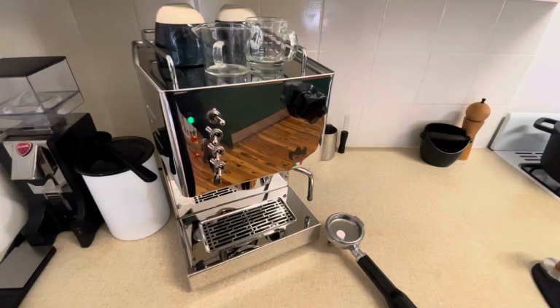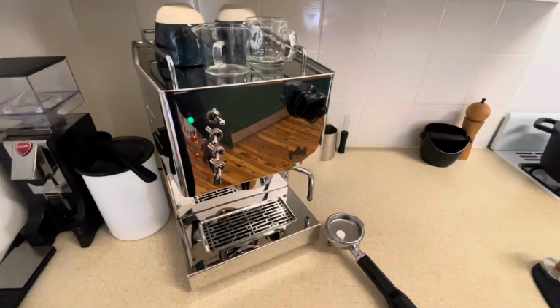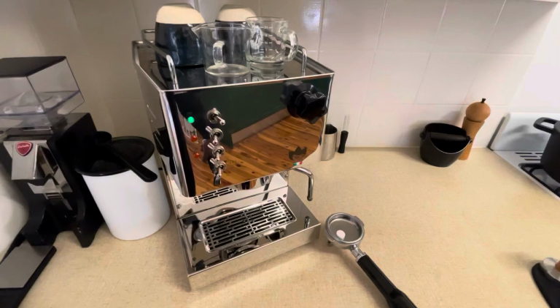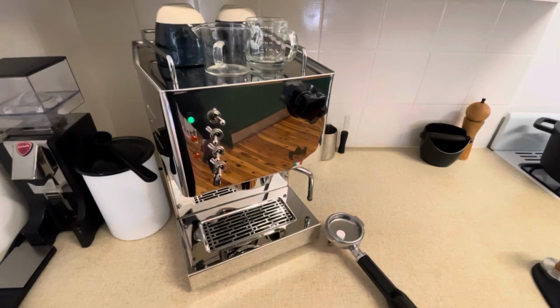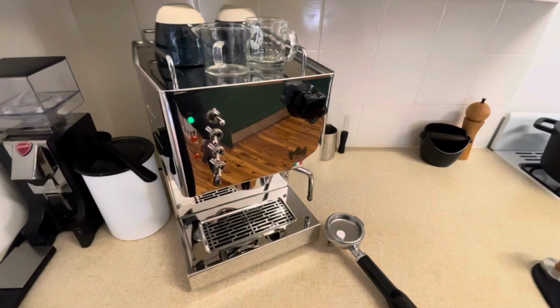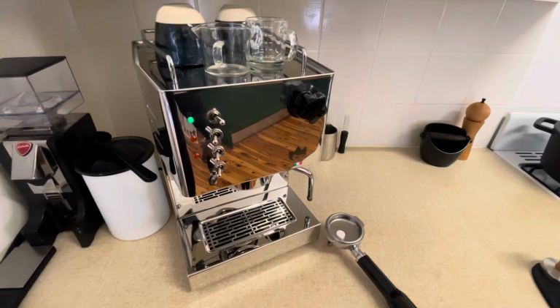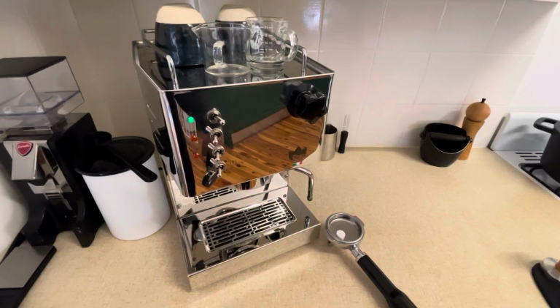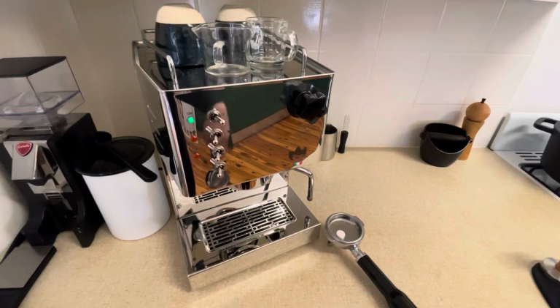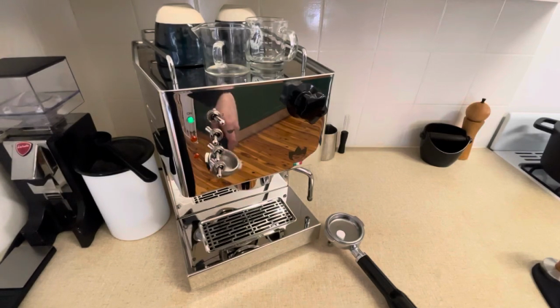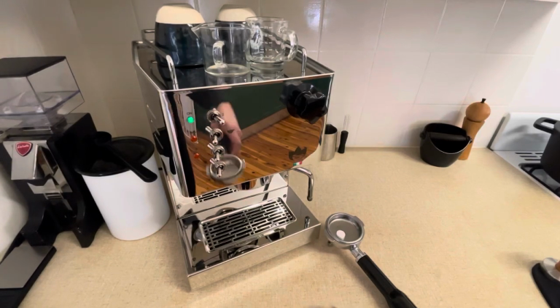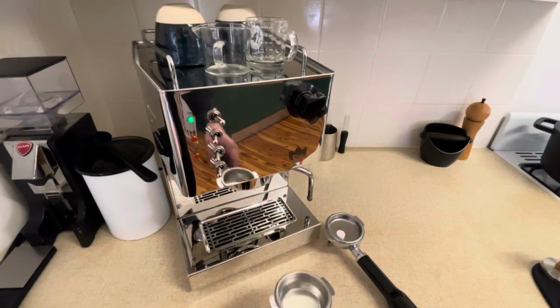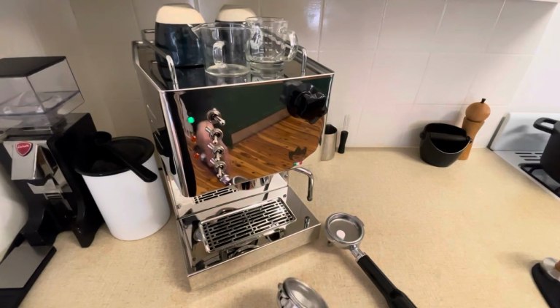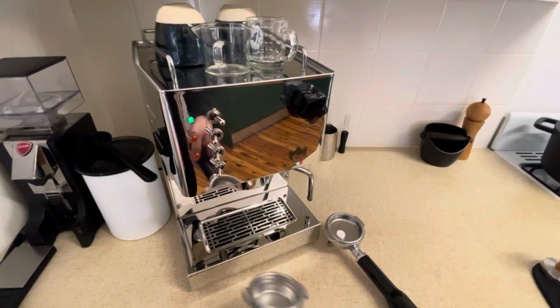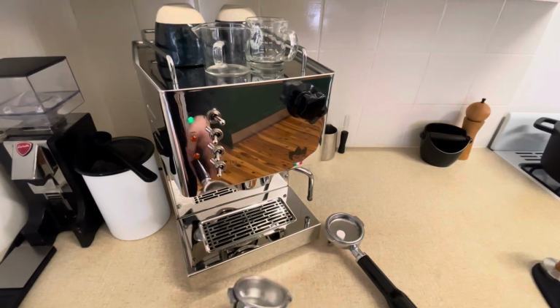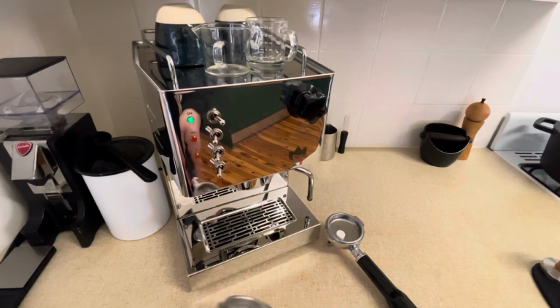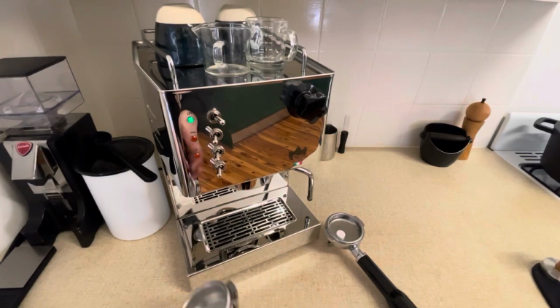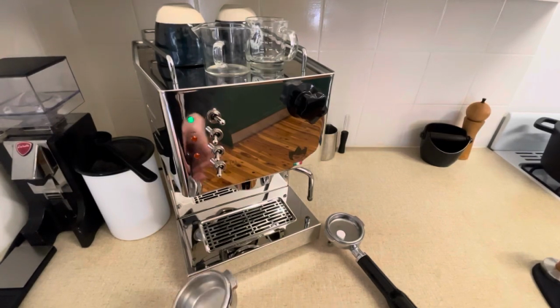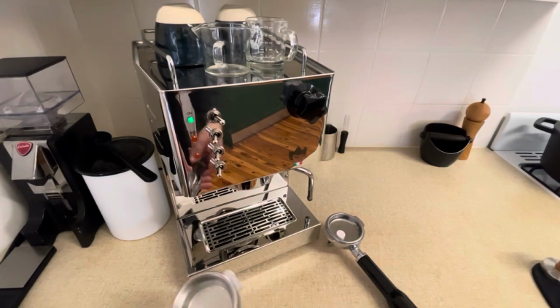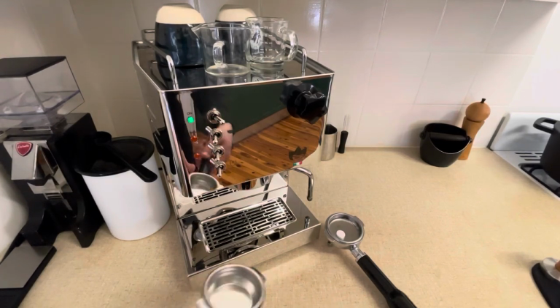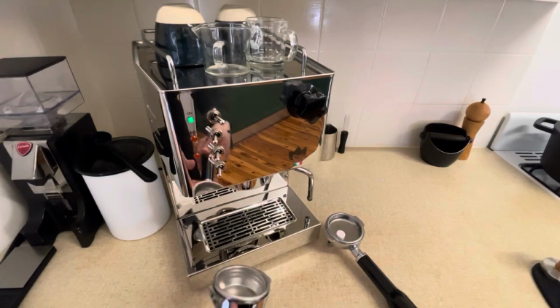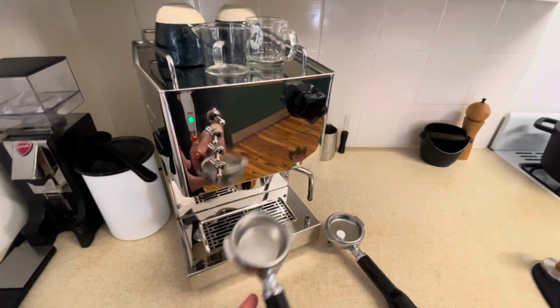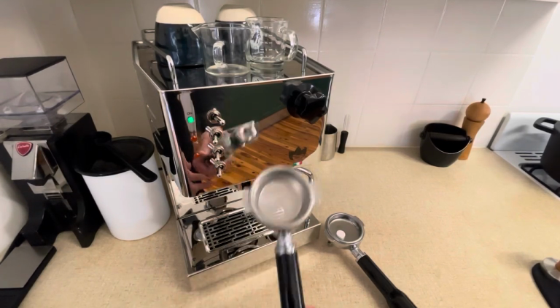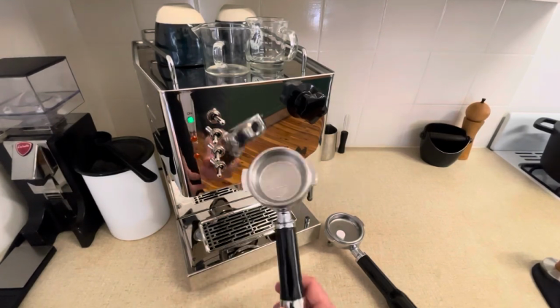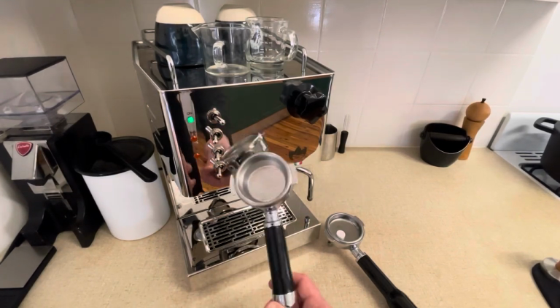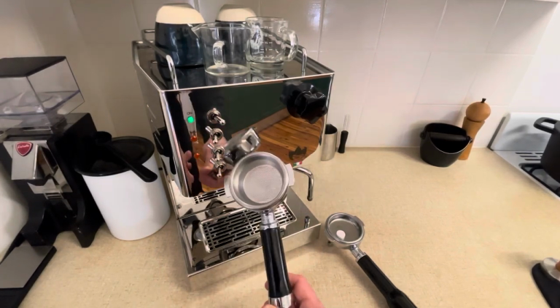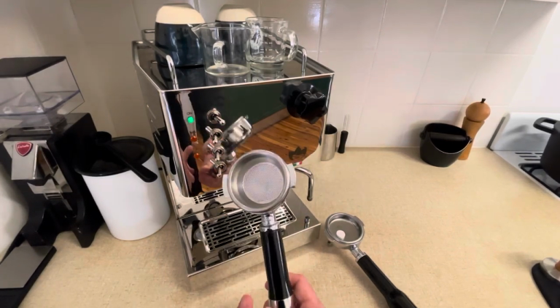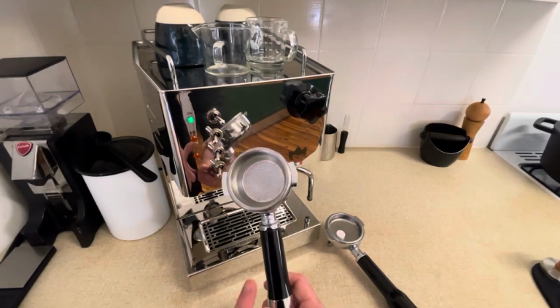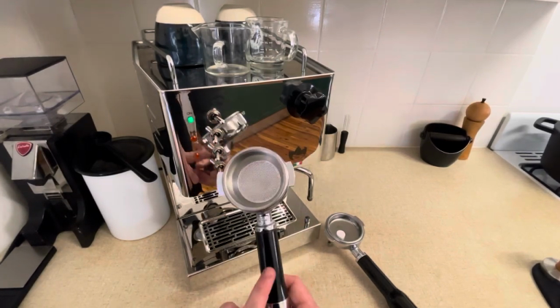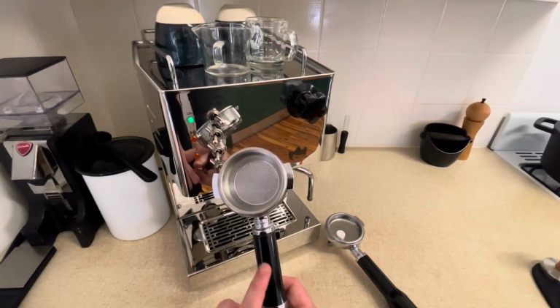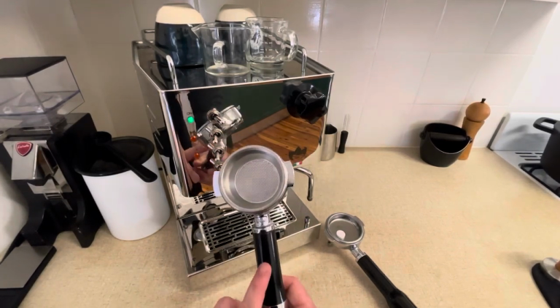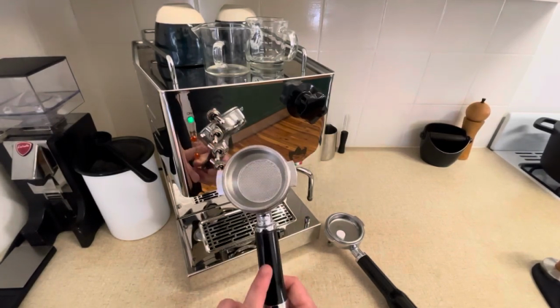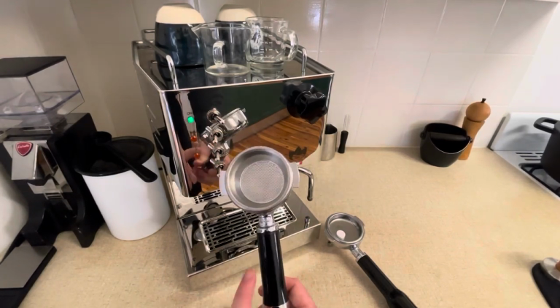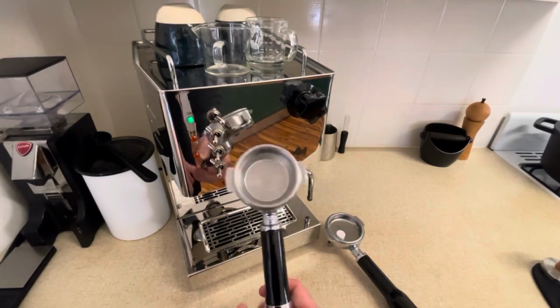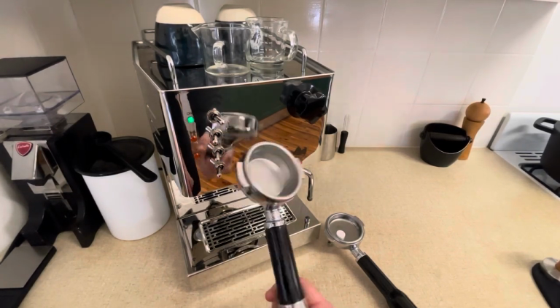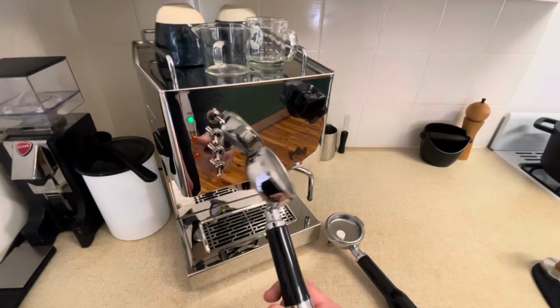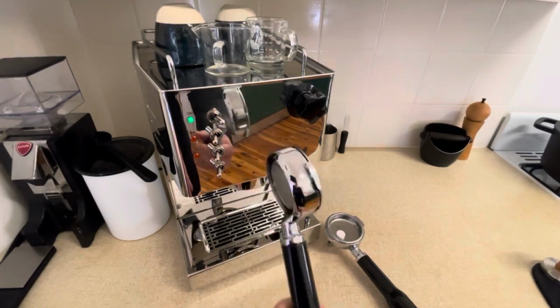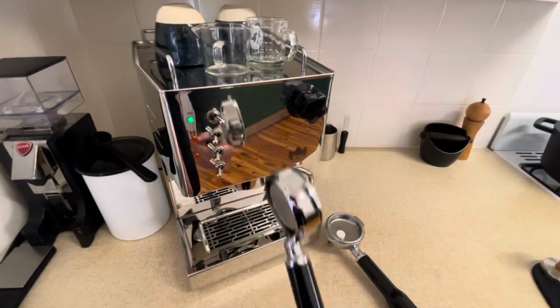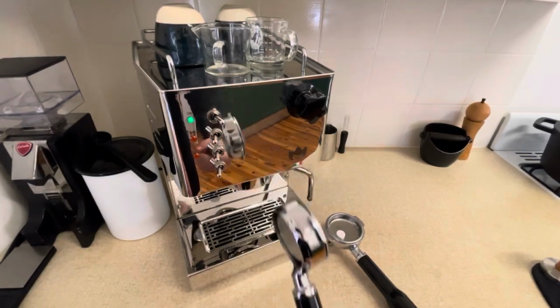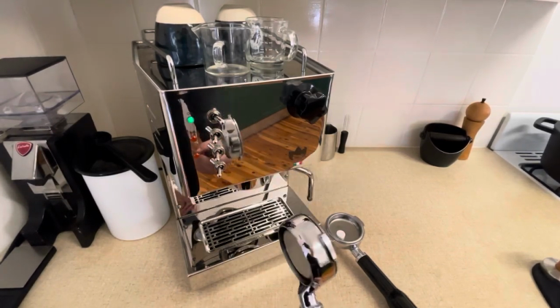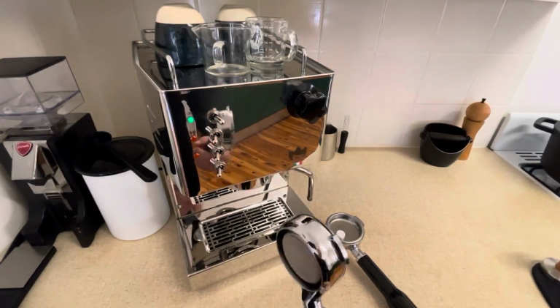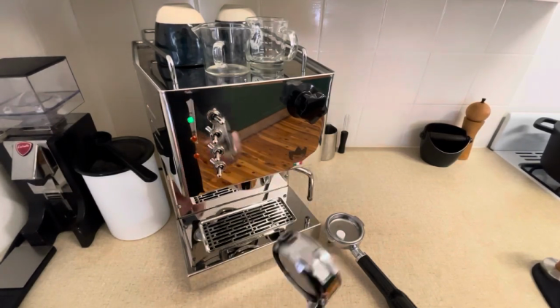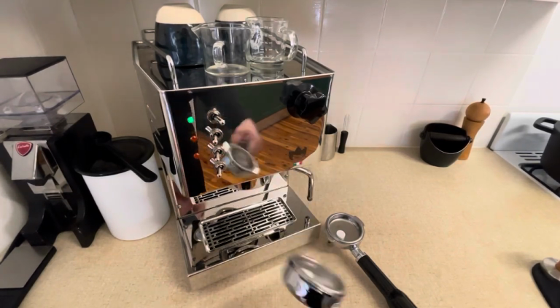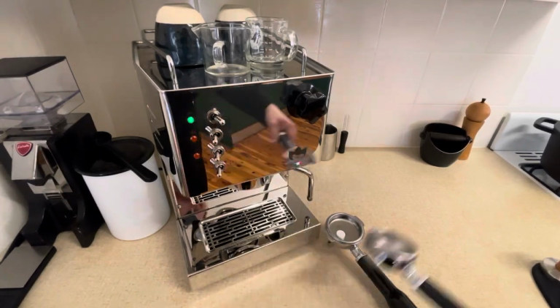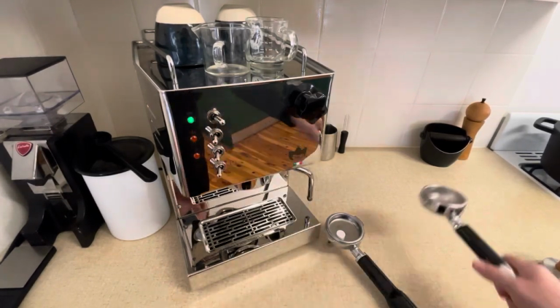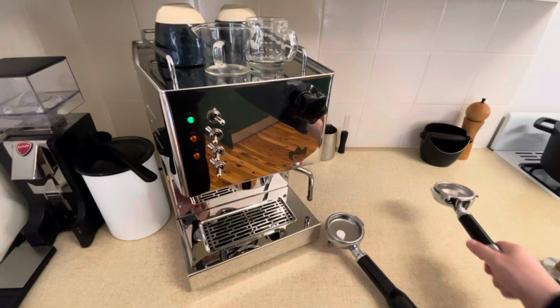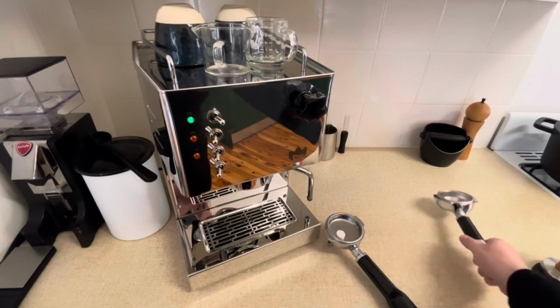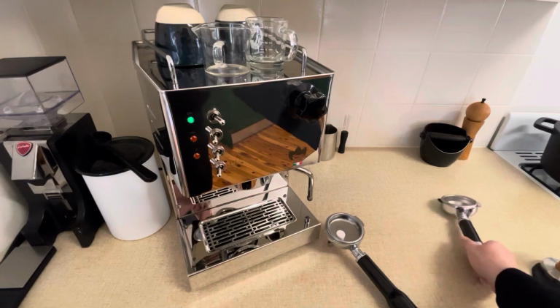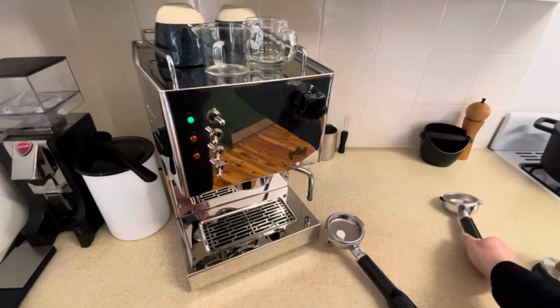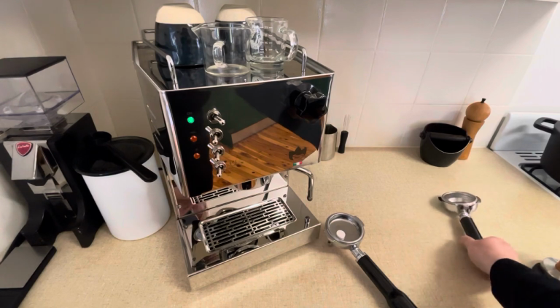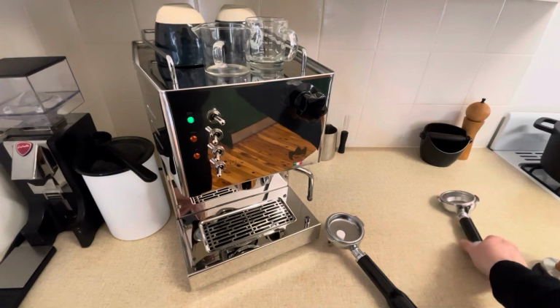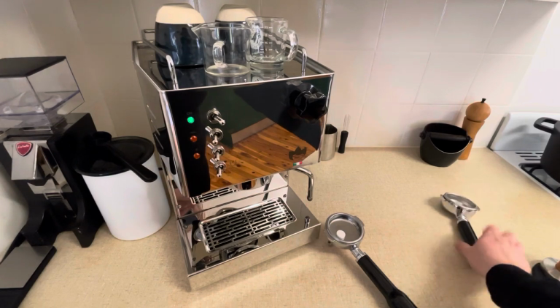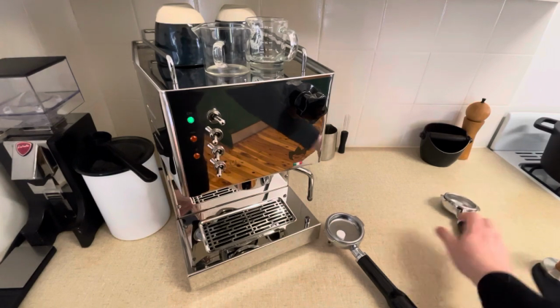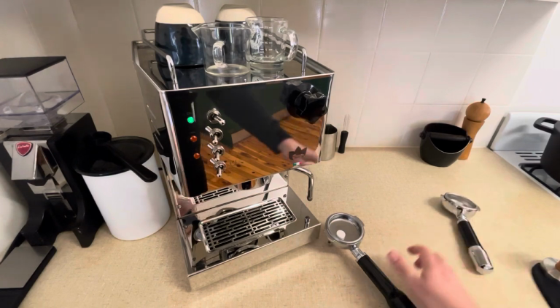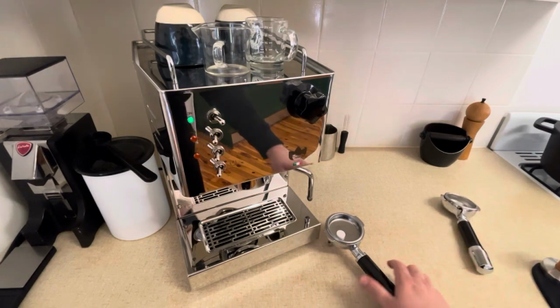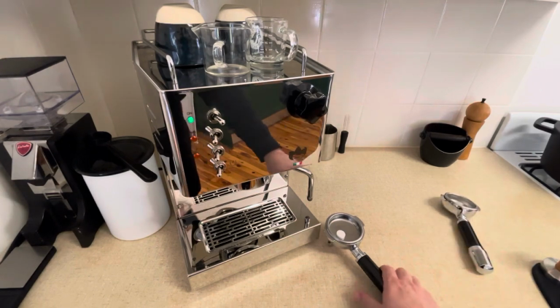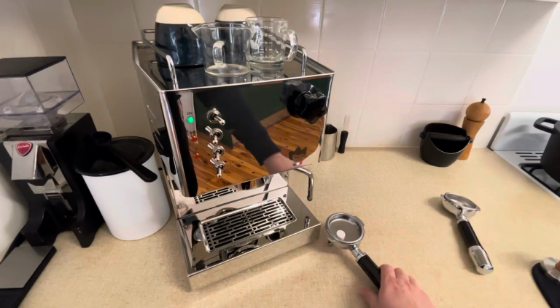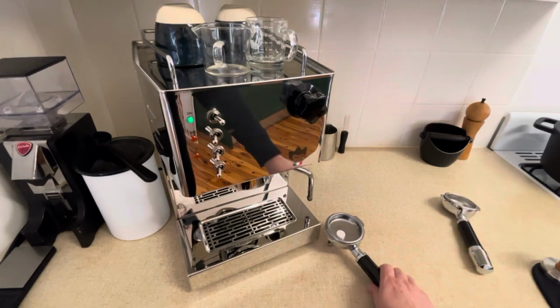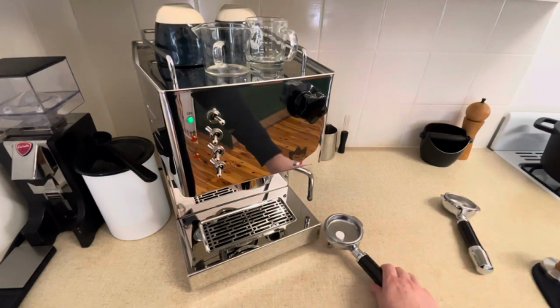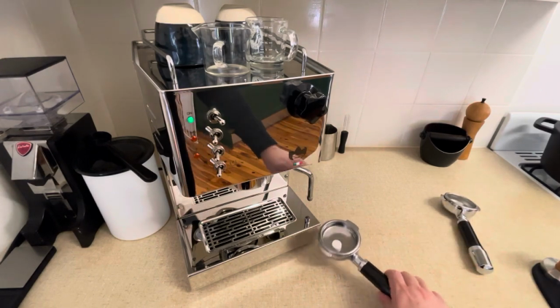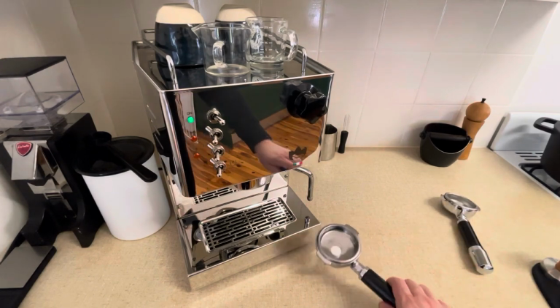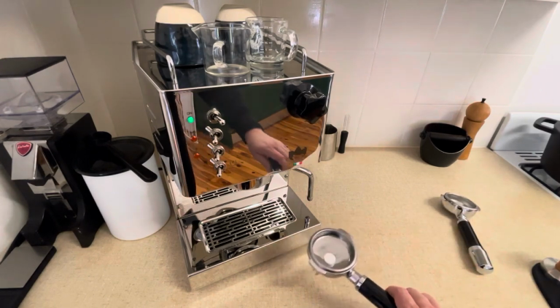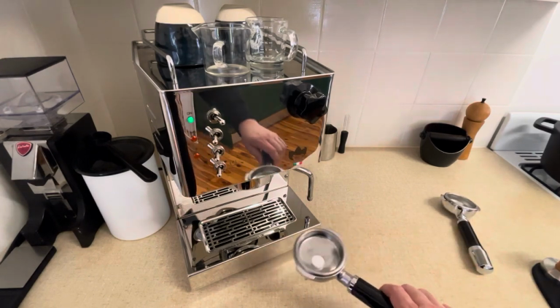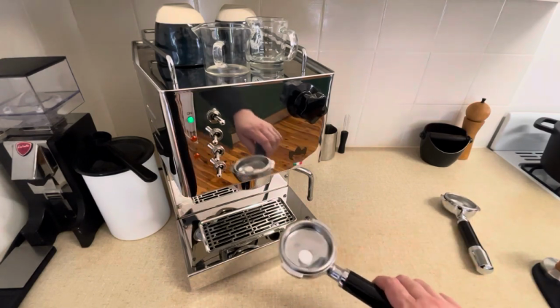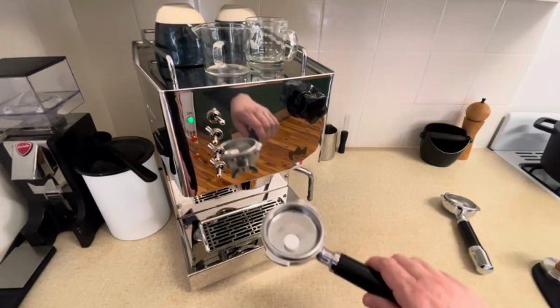Hey guys, it was time for me to do my weekly machine clean, so I thought I should film it so that everyone can have a bit of an idea of how I do it.